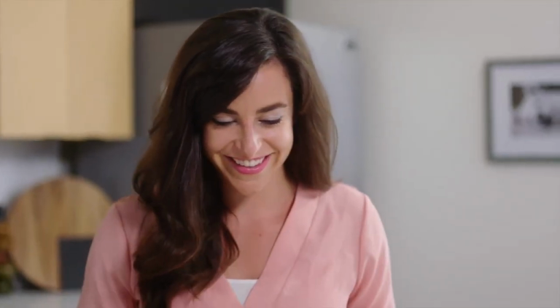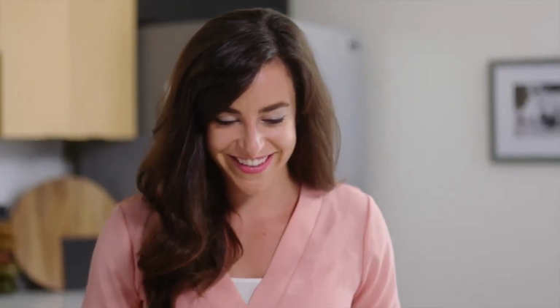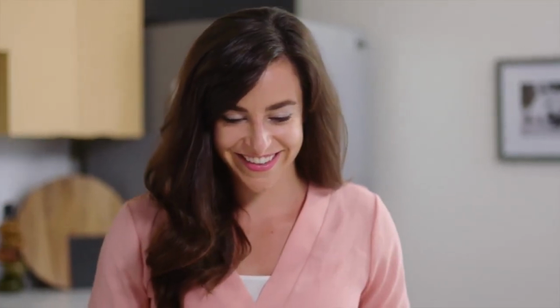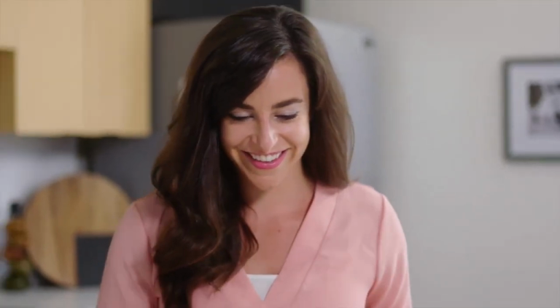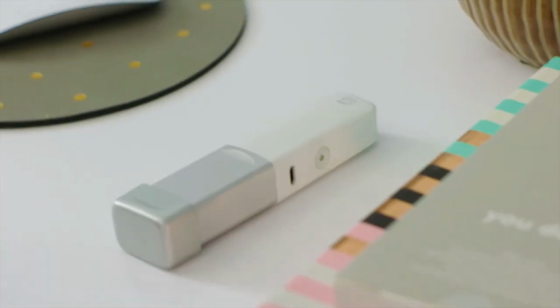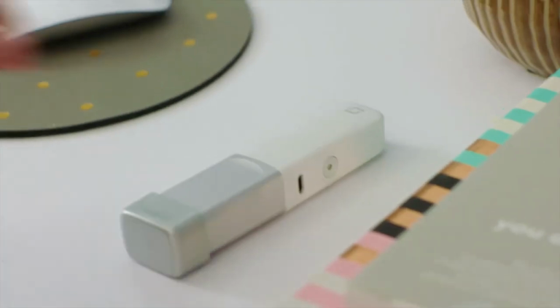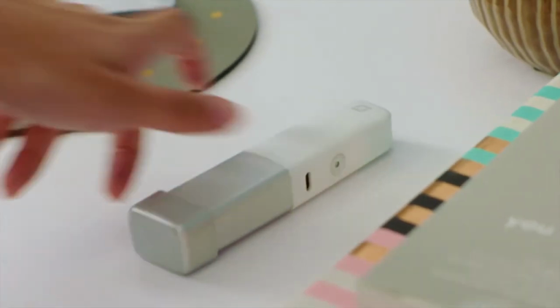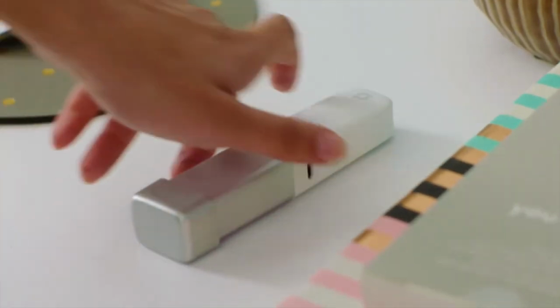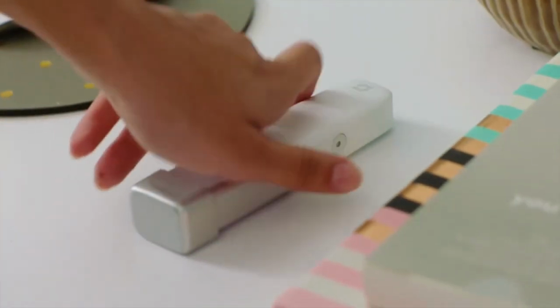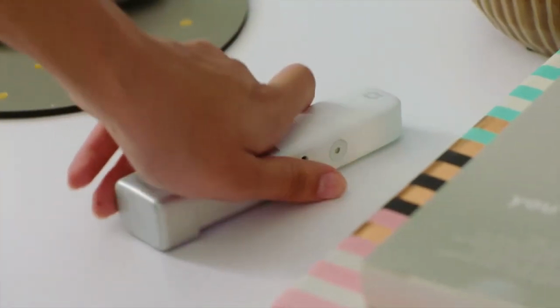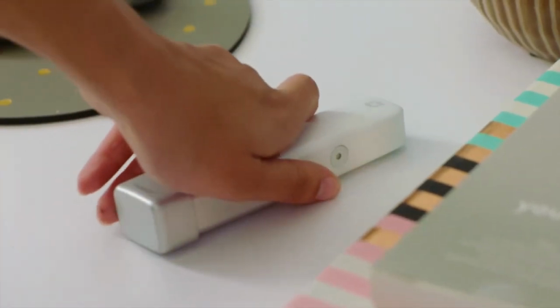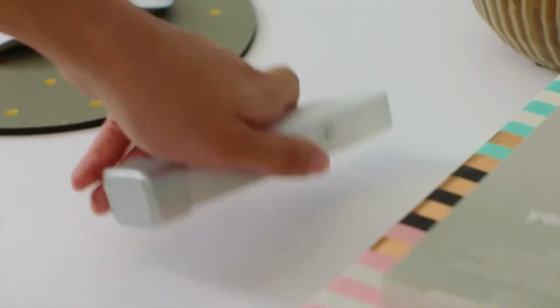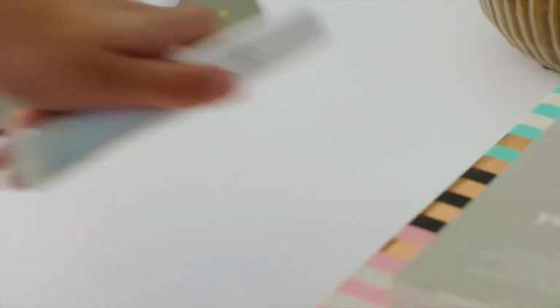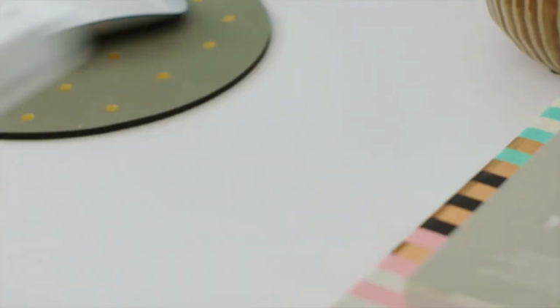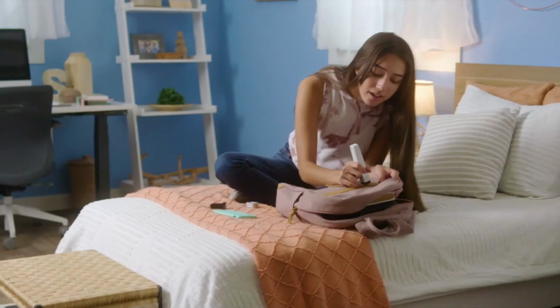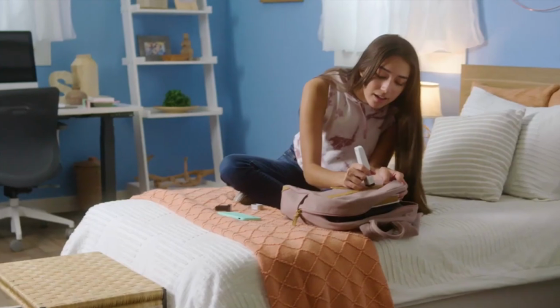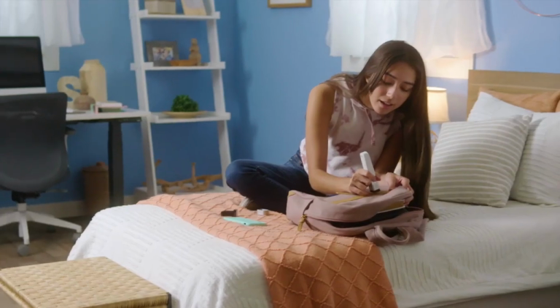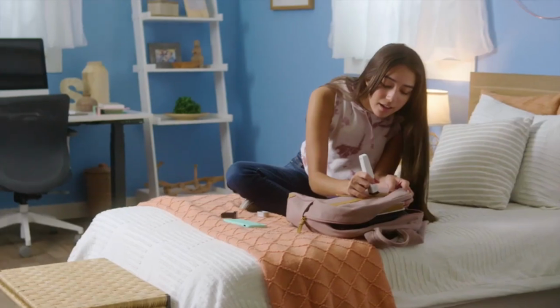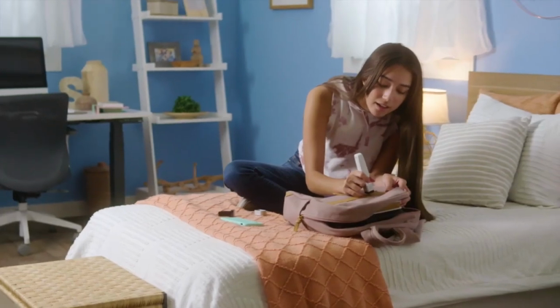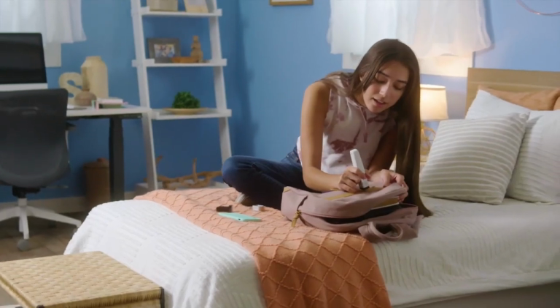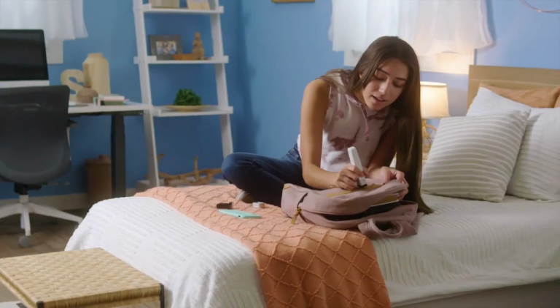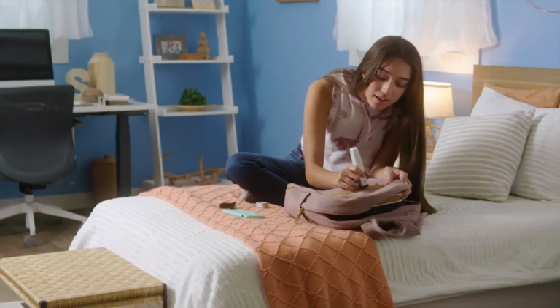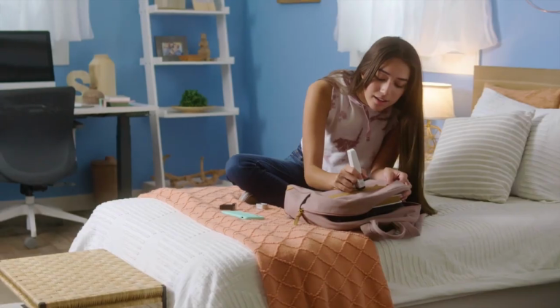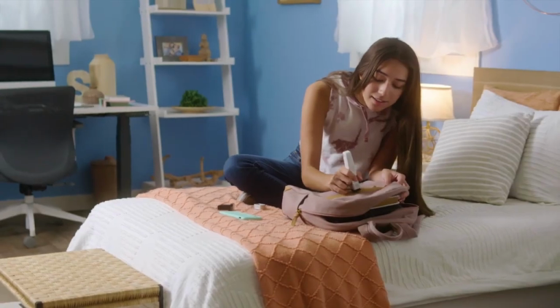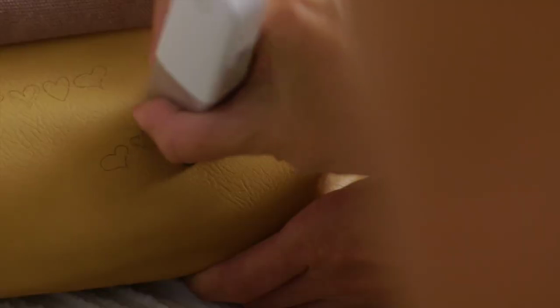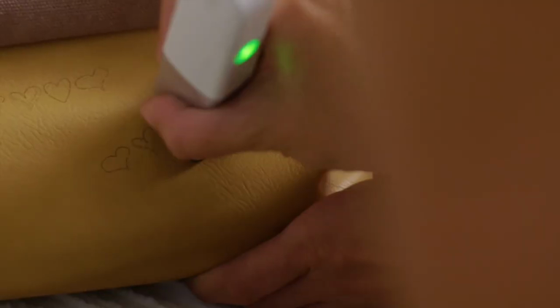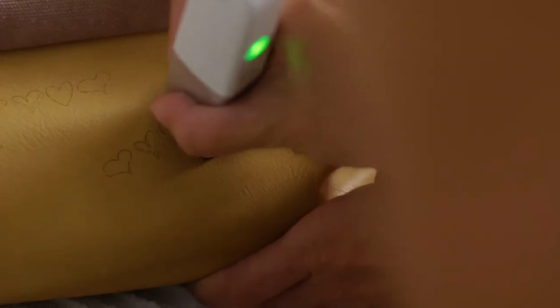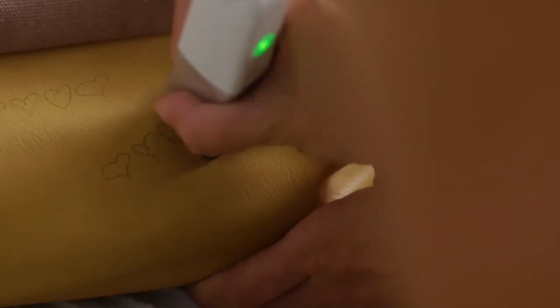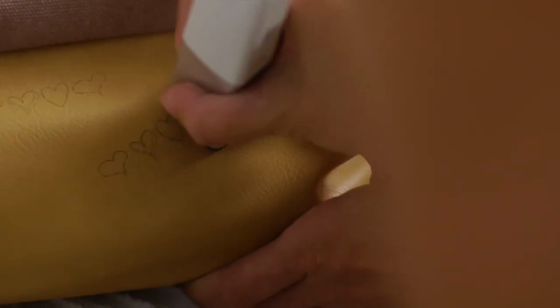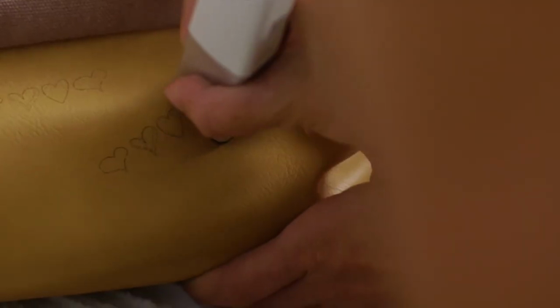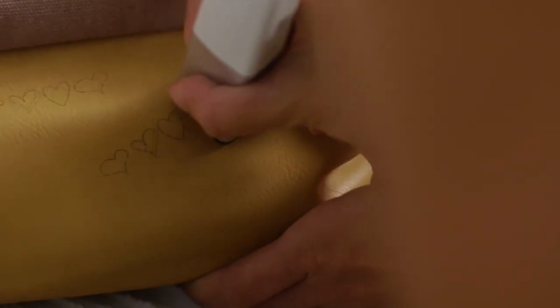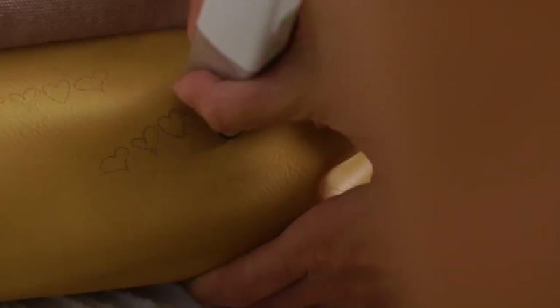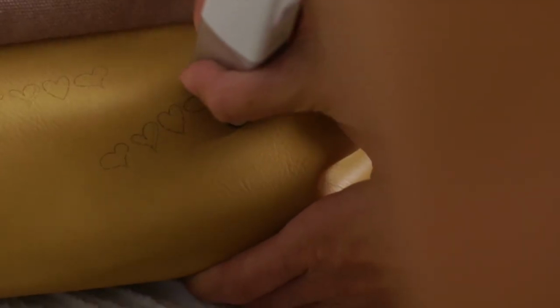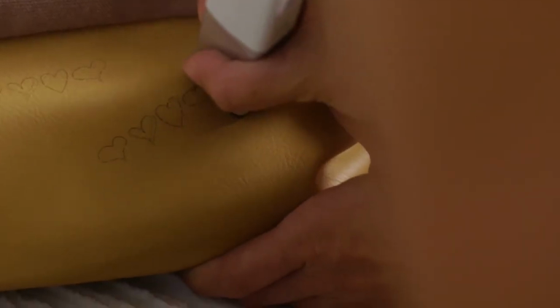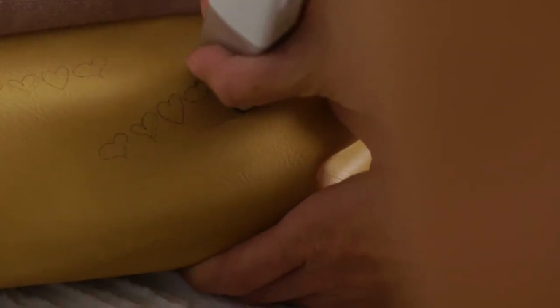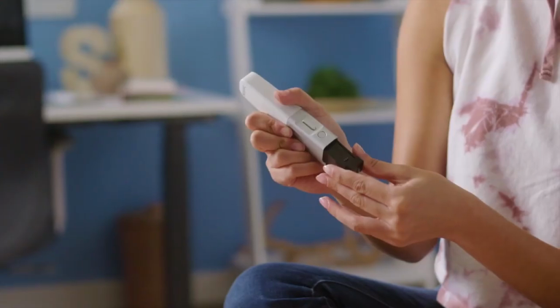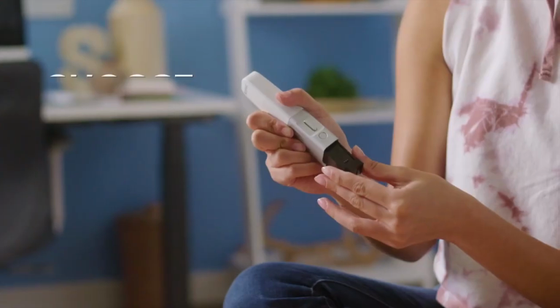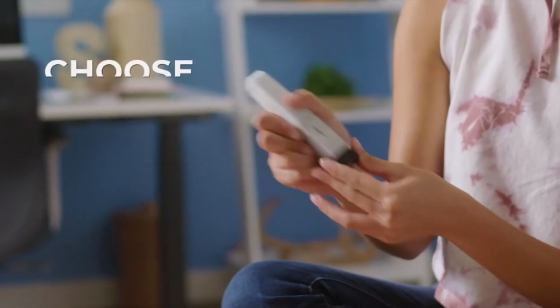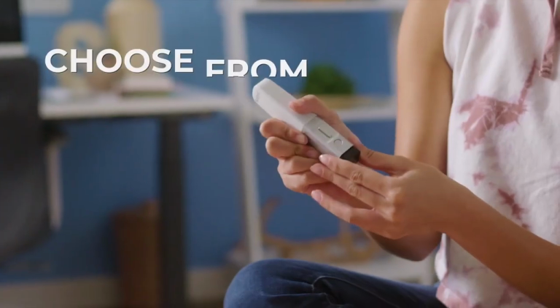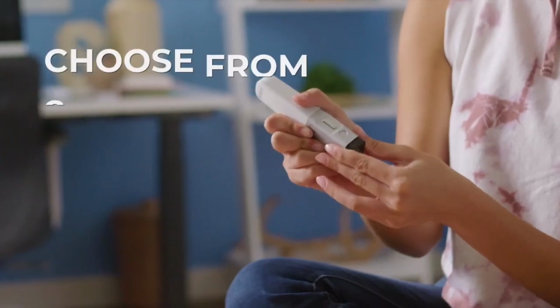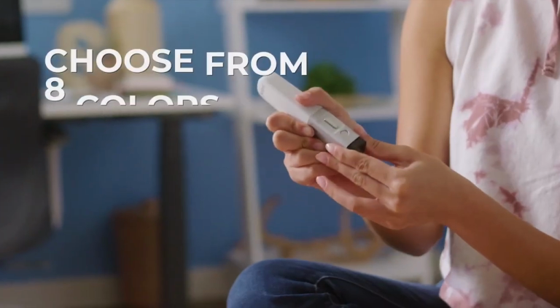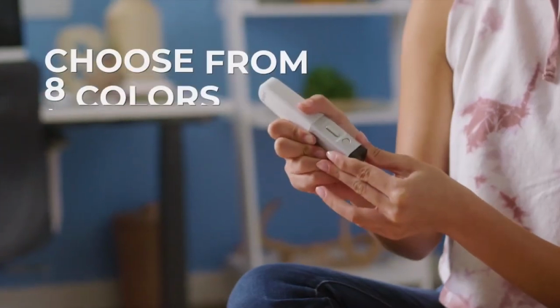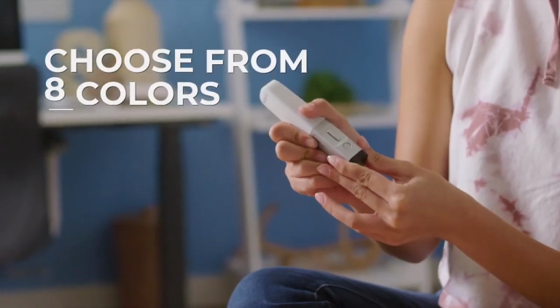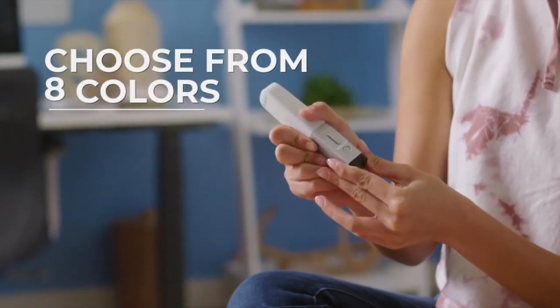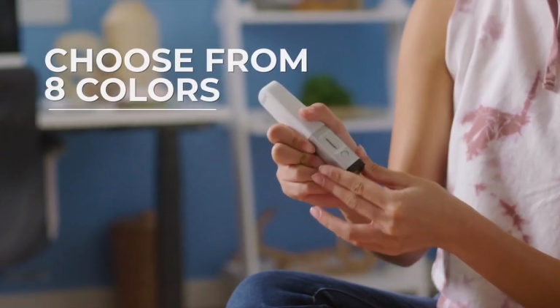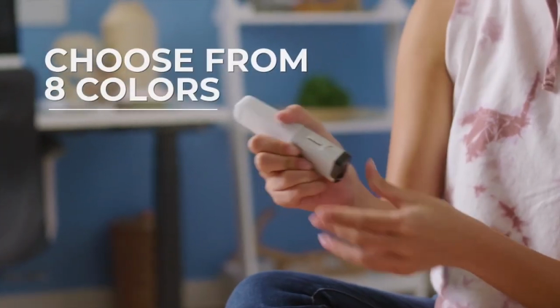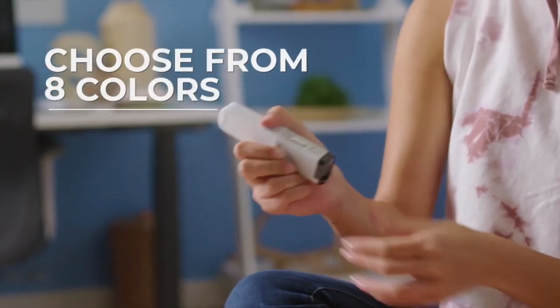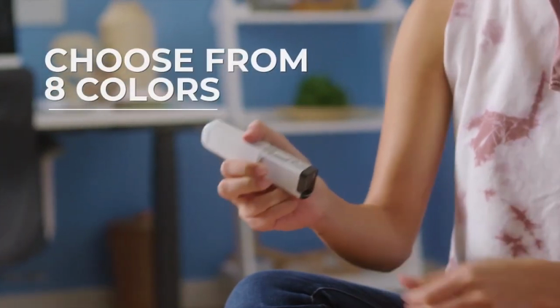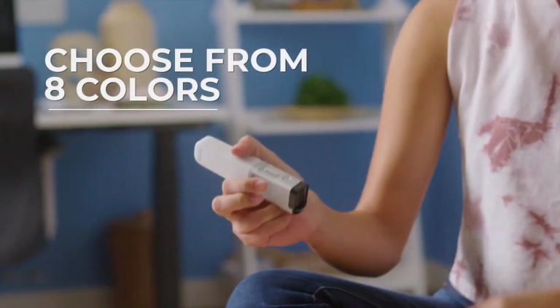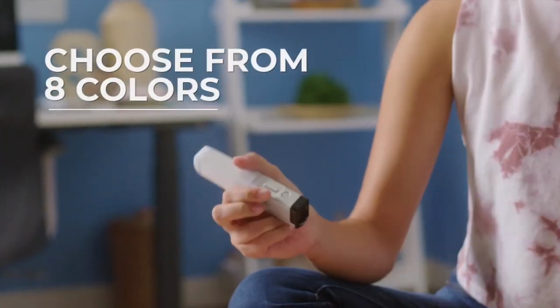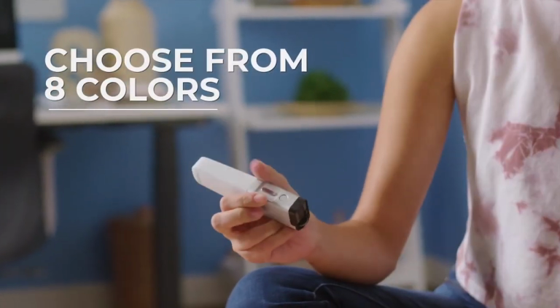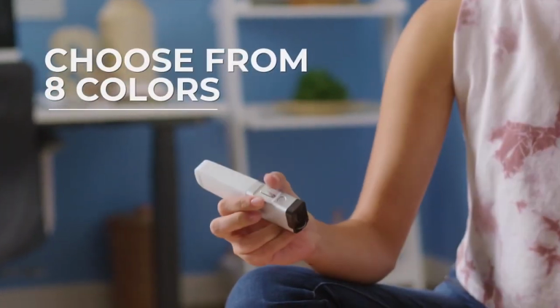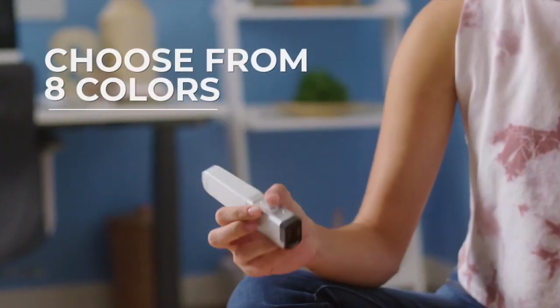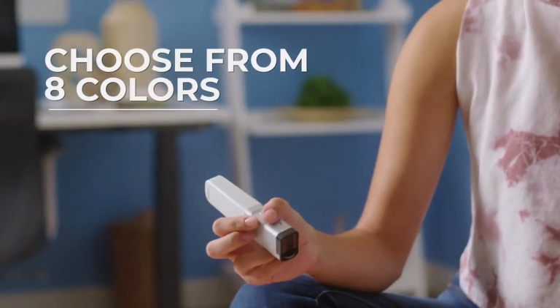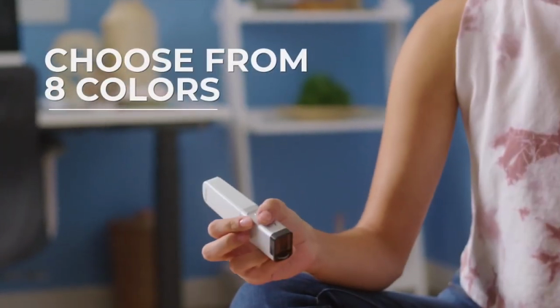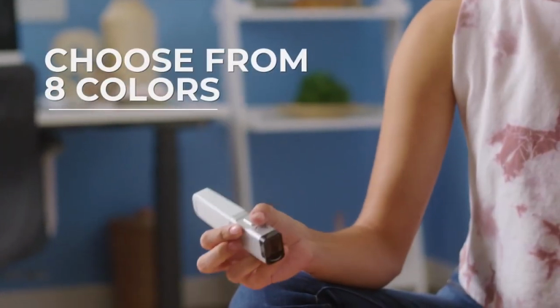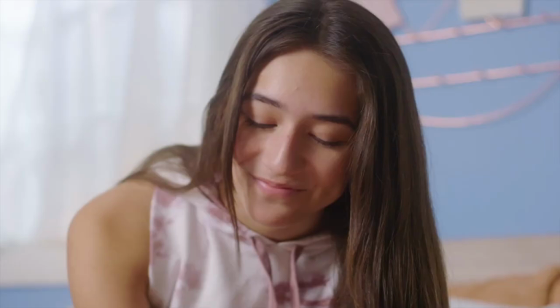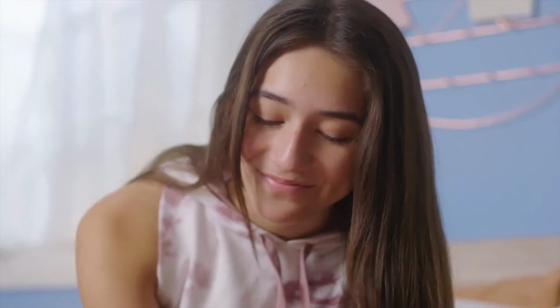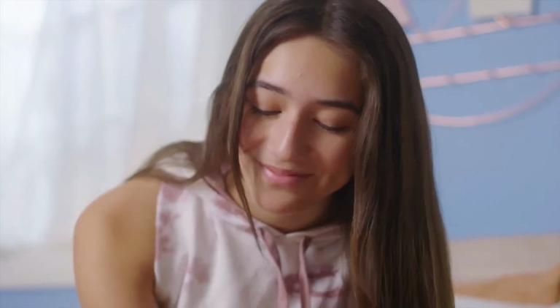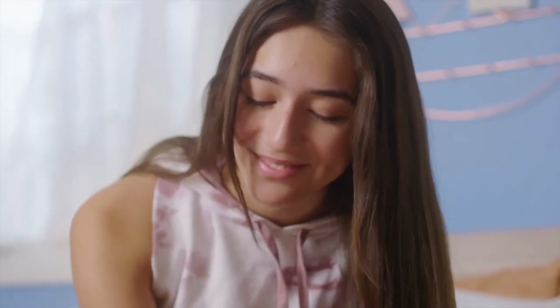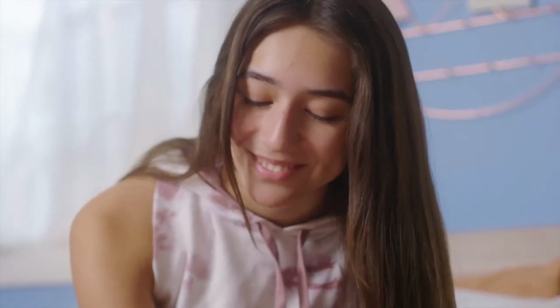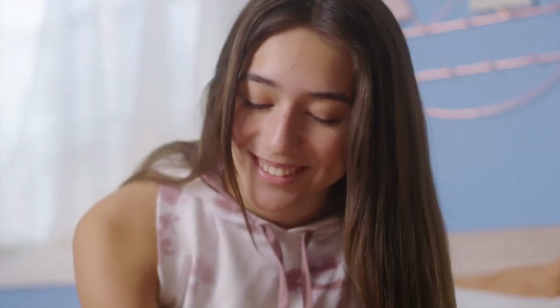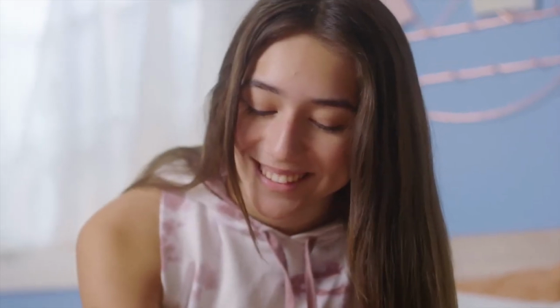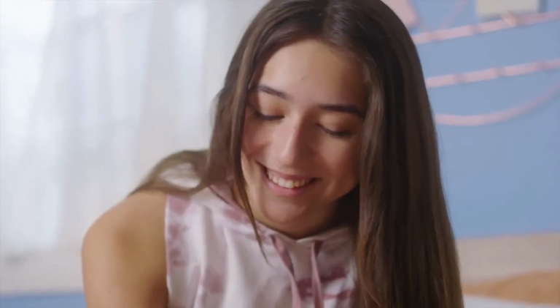Live life with more color. When you're ready to start a new project, swap out the cartridge by selecting from one of eight color options.